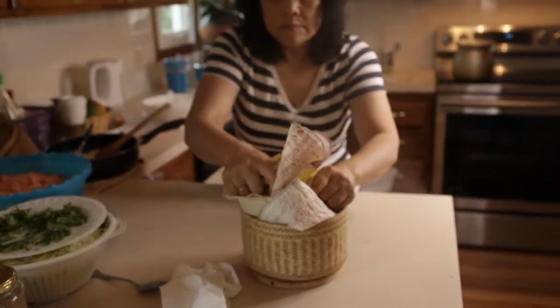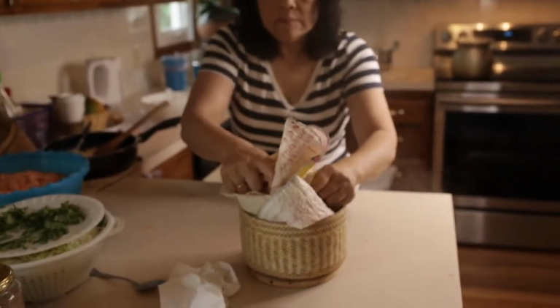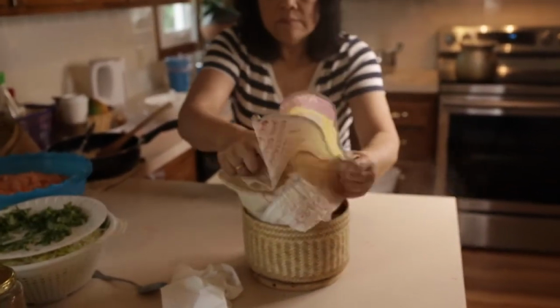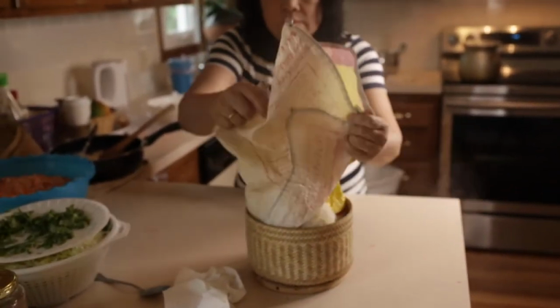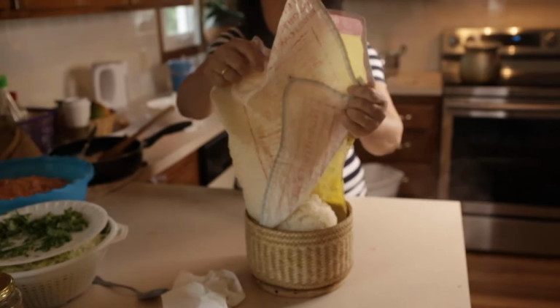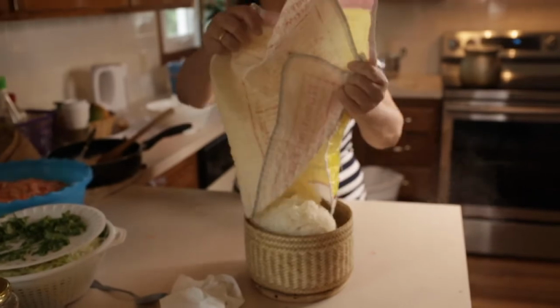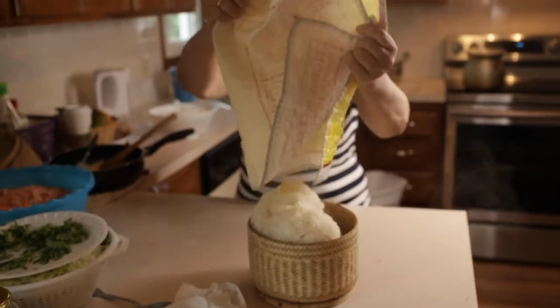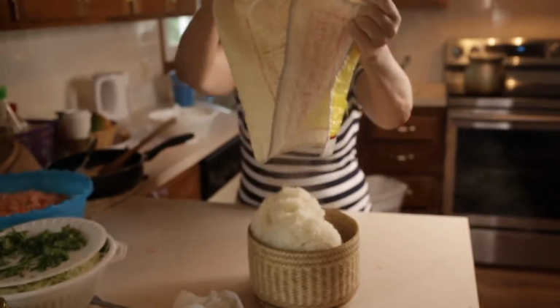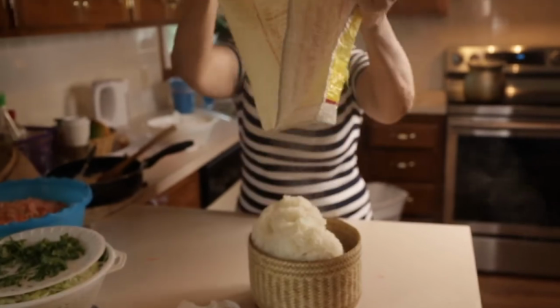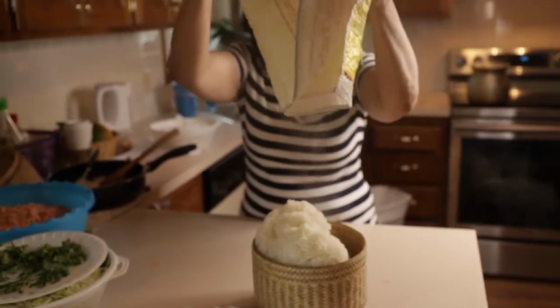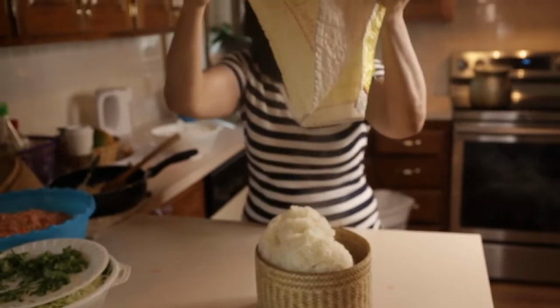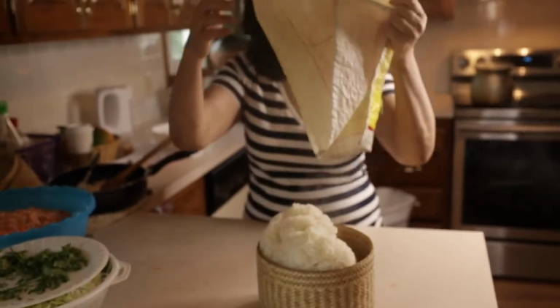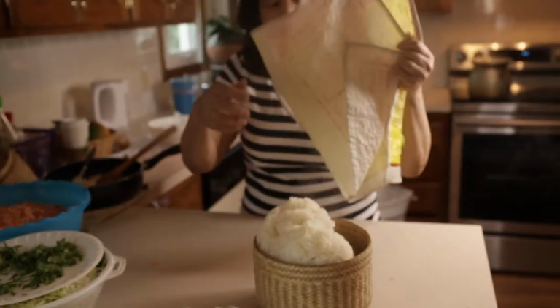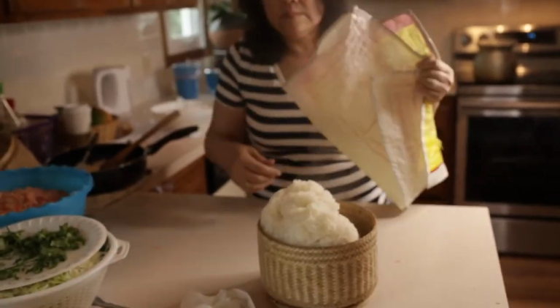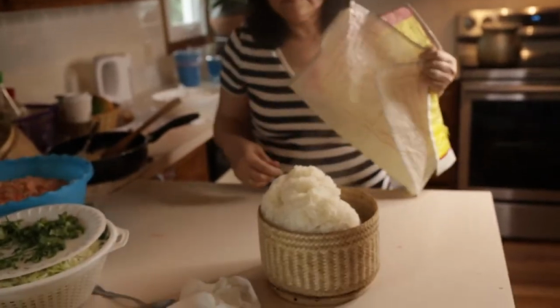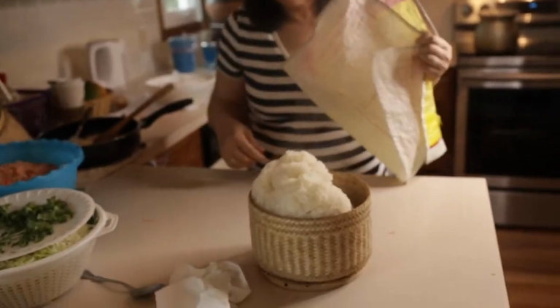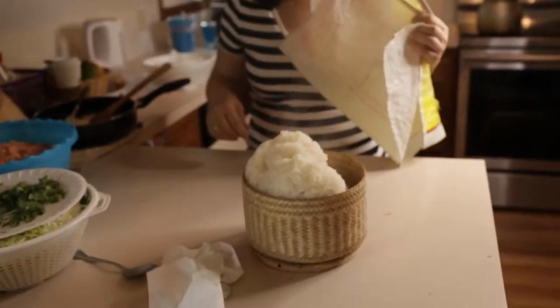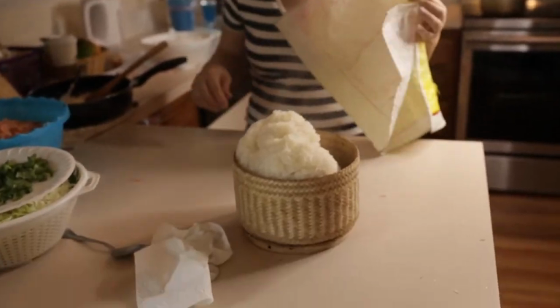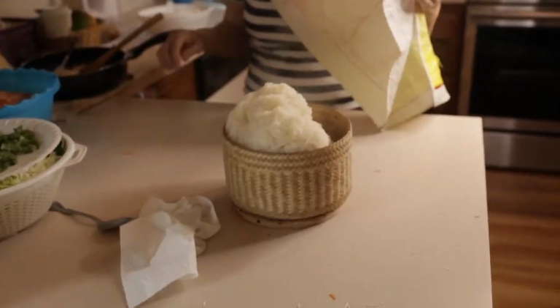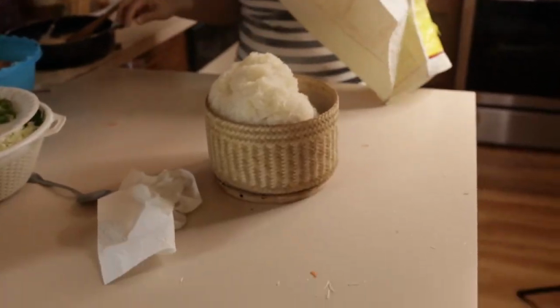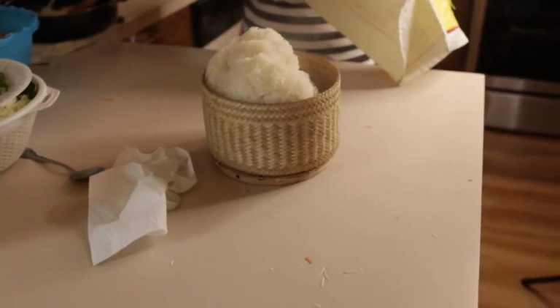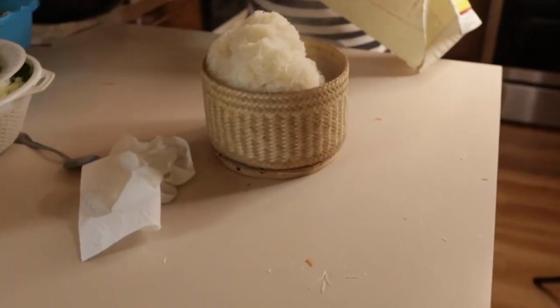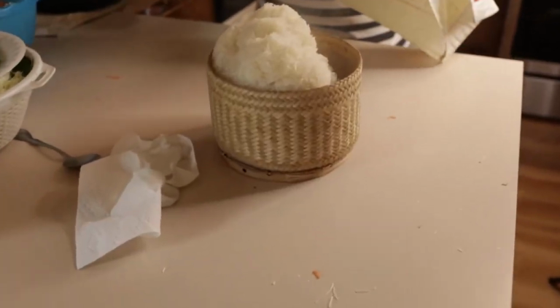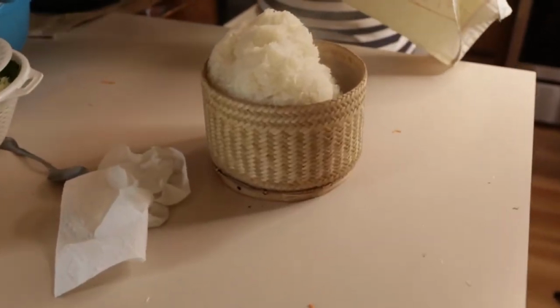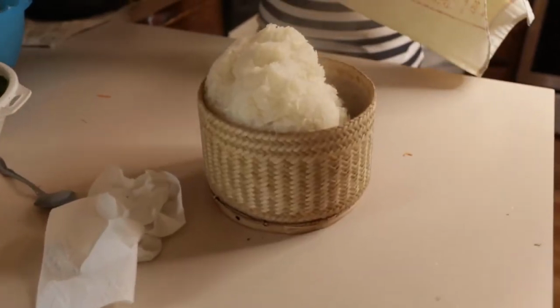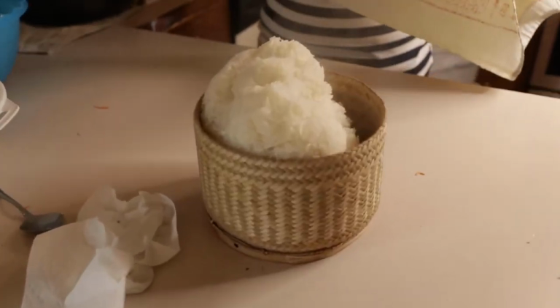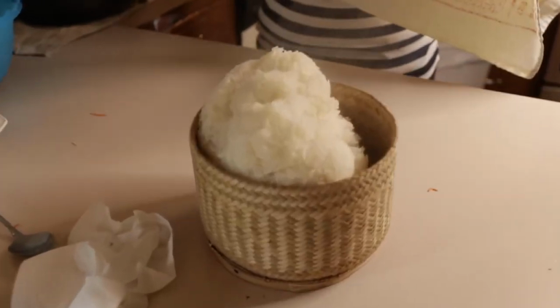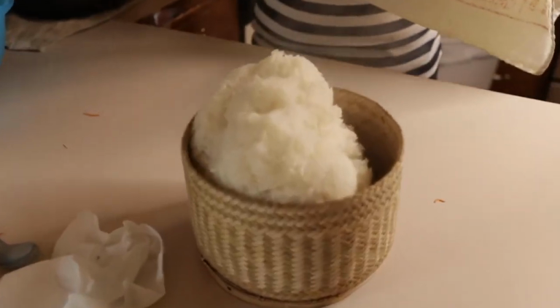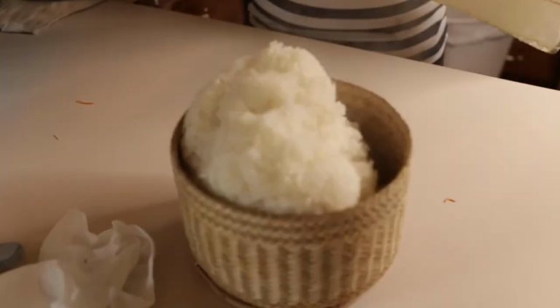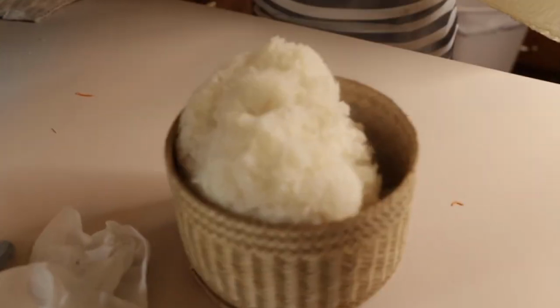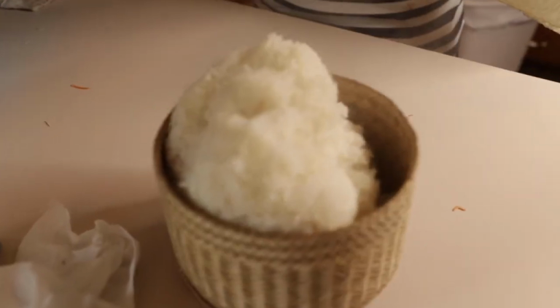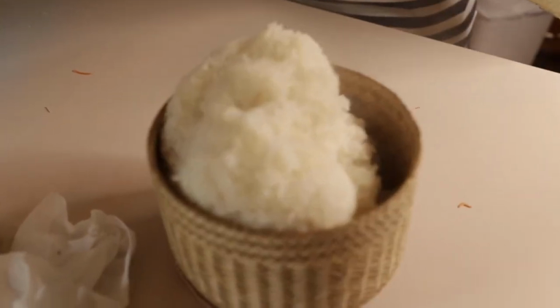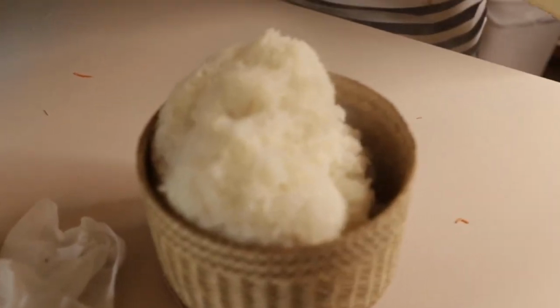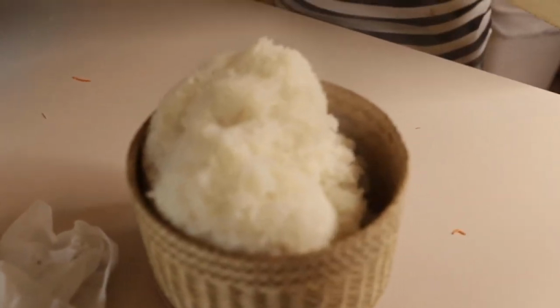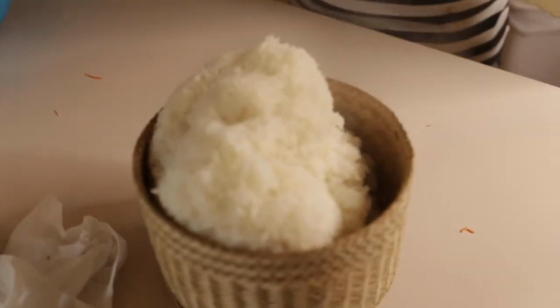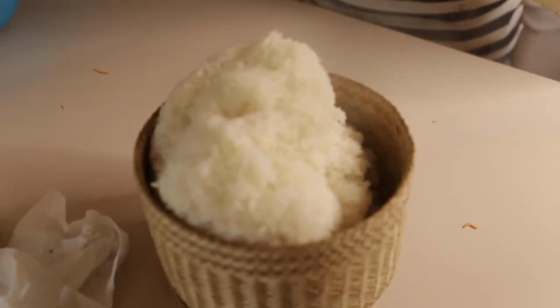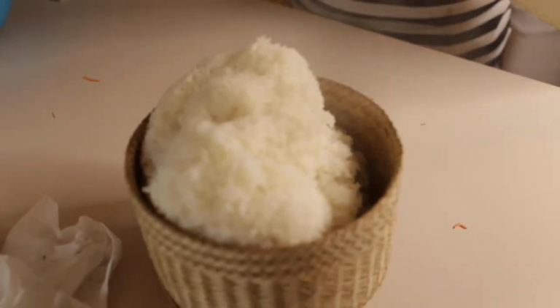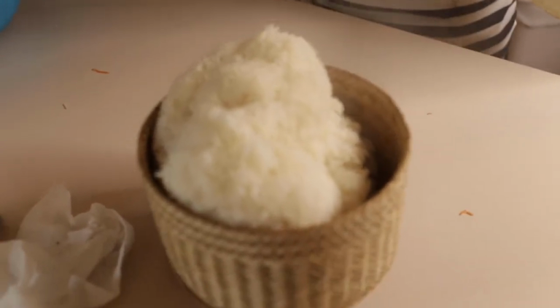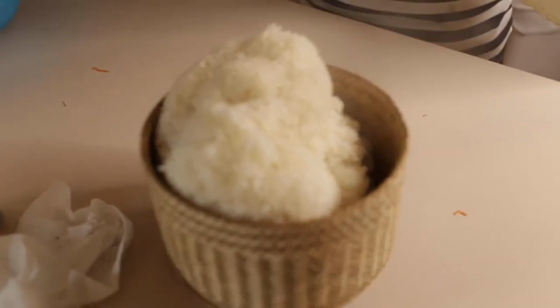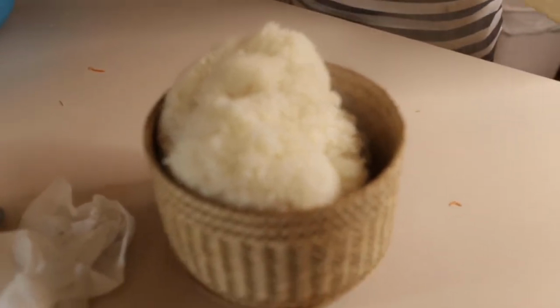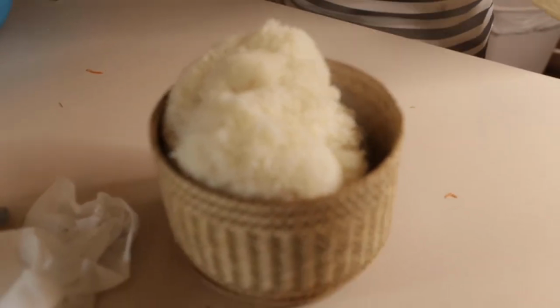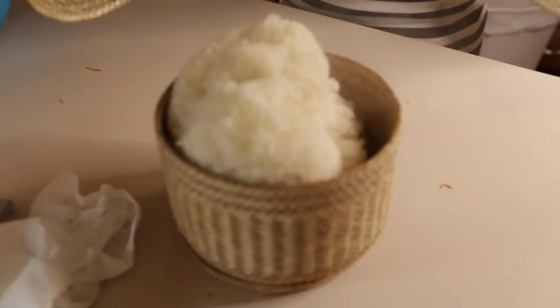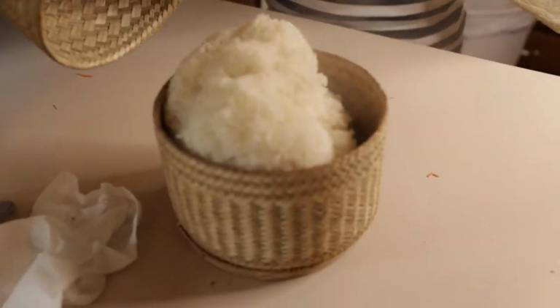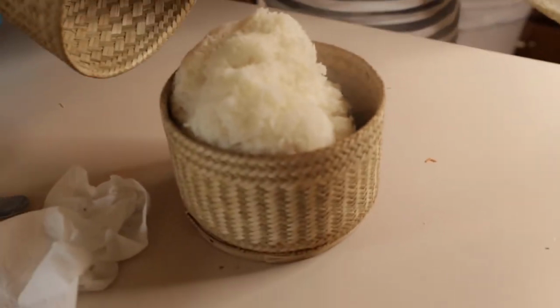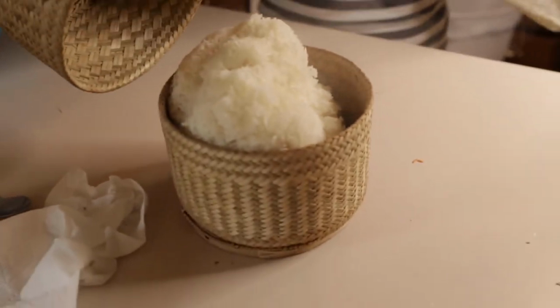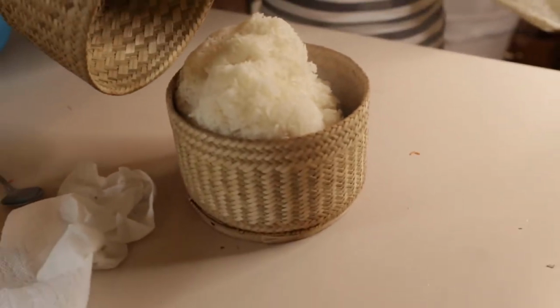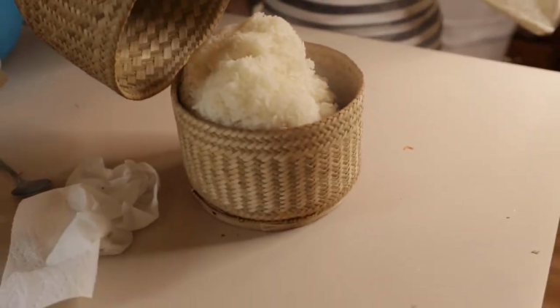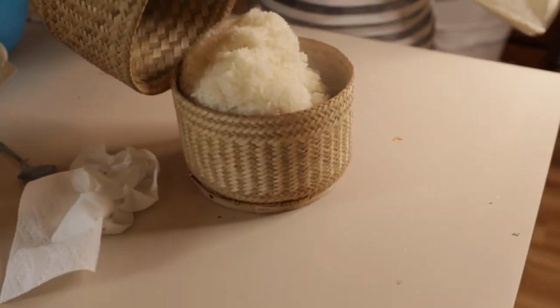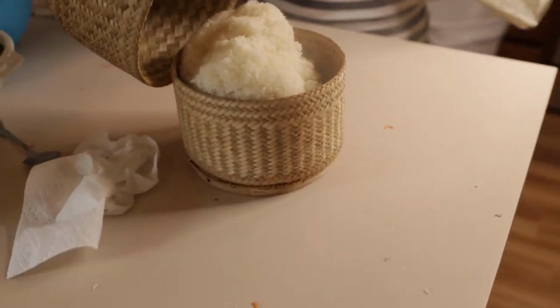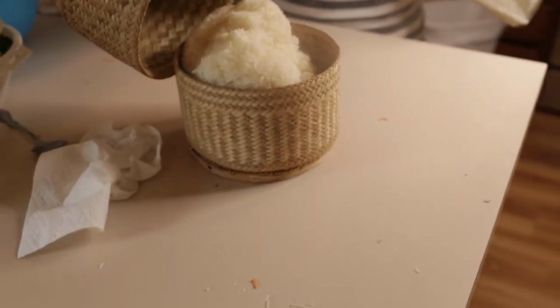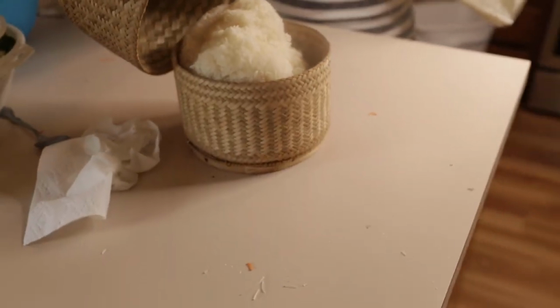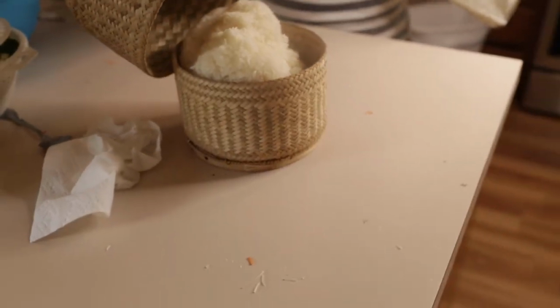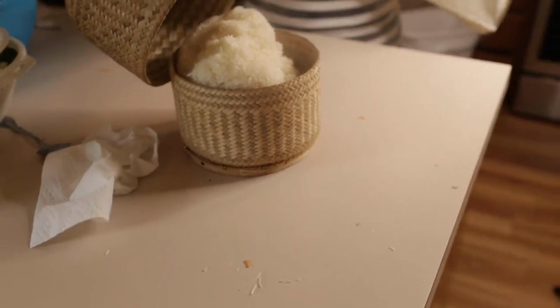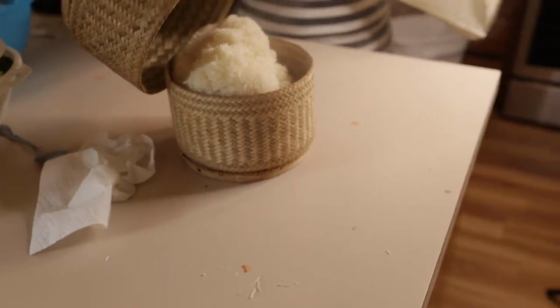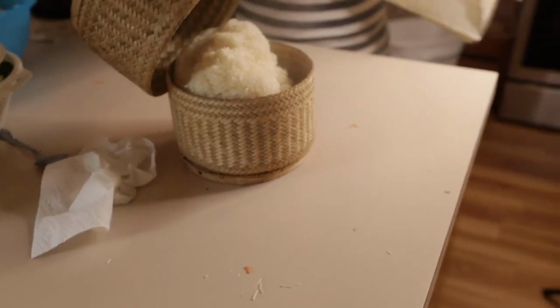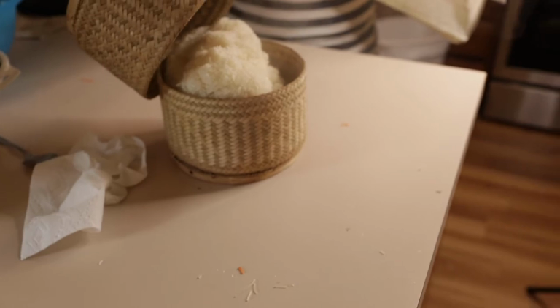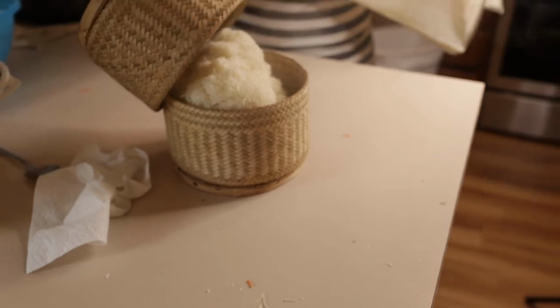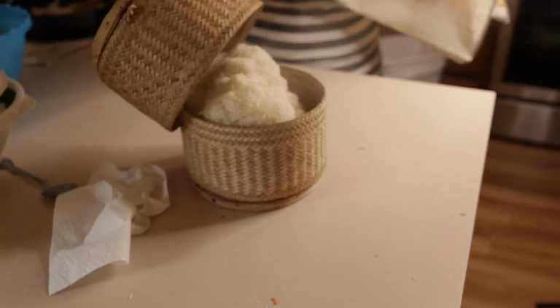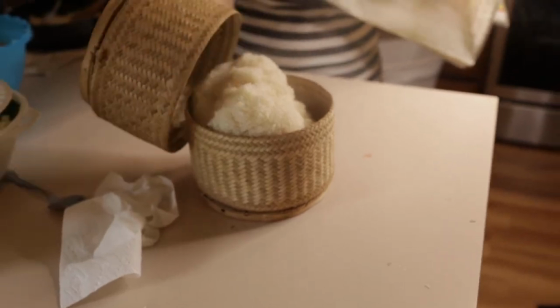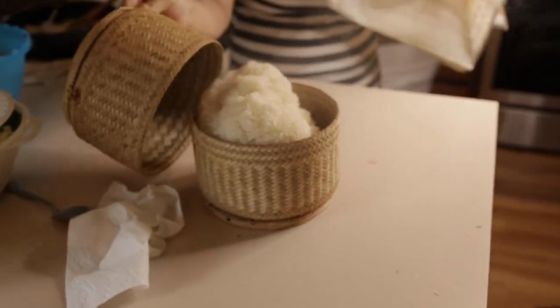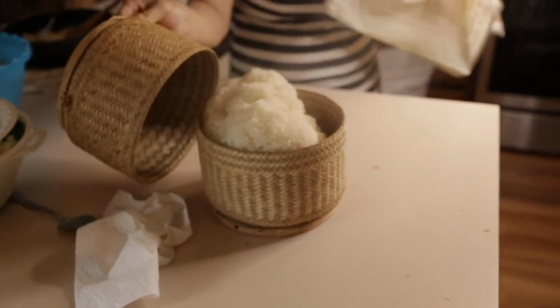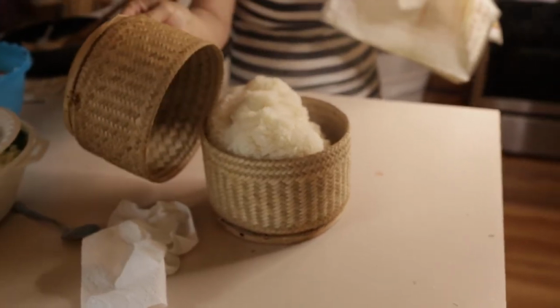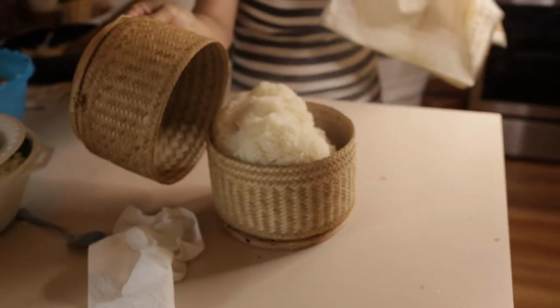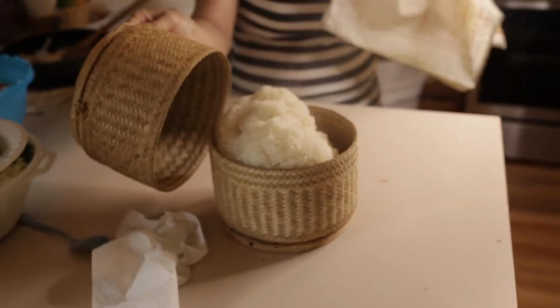A dish that's really popular is Thai sticky rice with mangoes and larb. You'll find links to all those videos in this channel, so make sure you click and subscribe to Cooking with Lean.